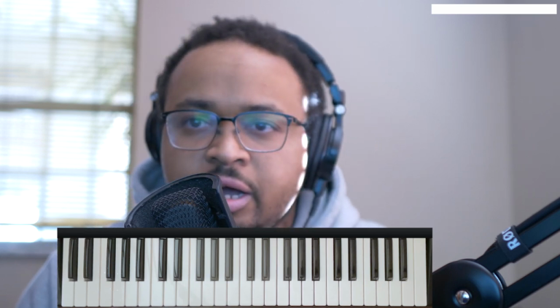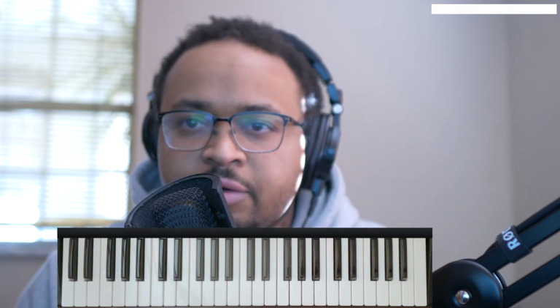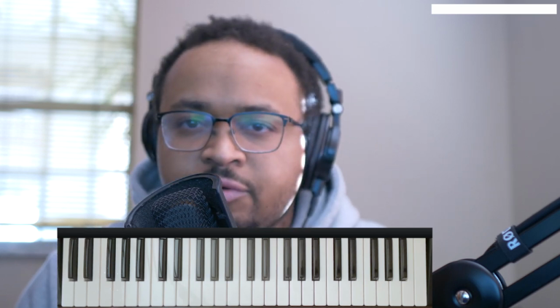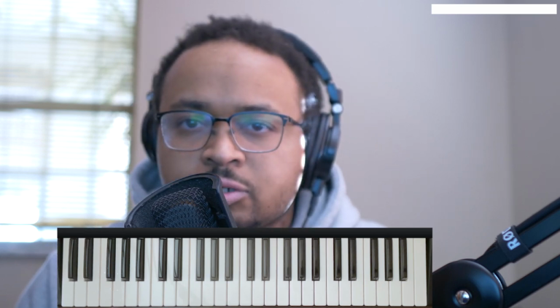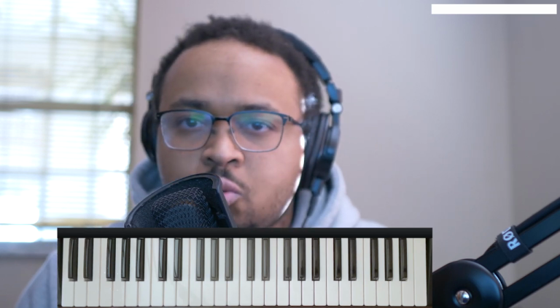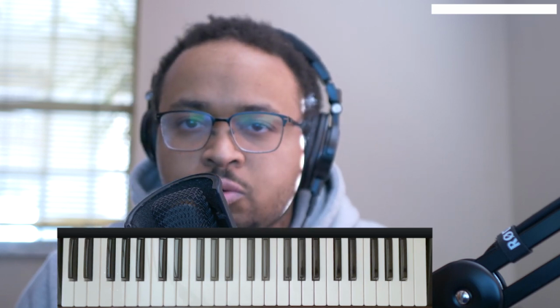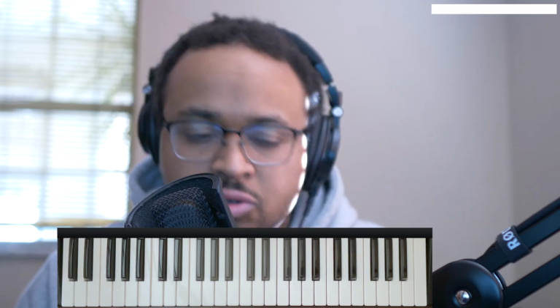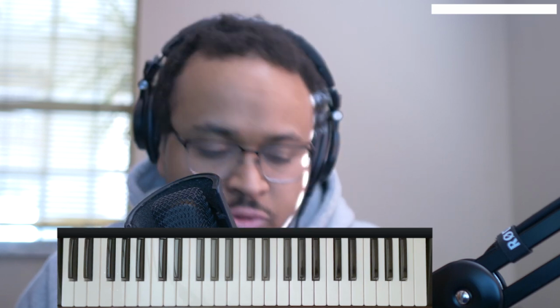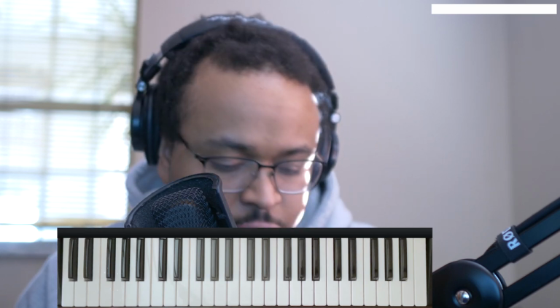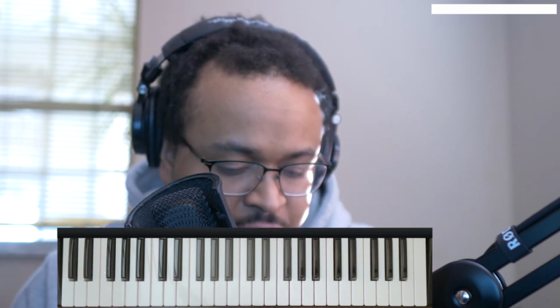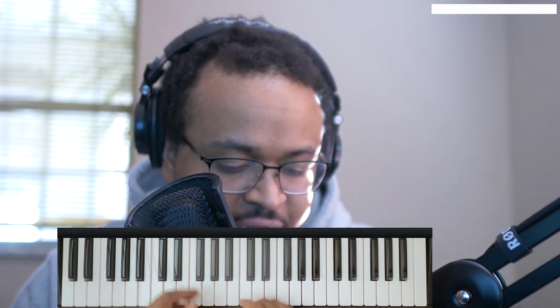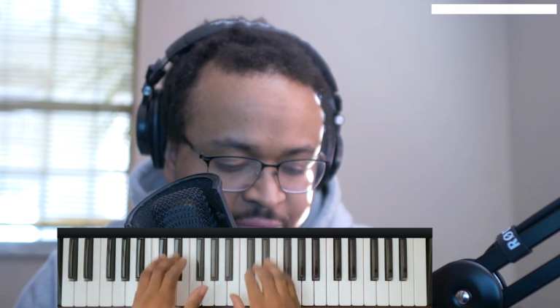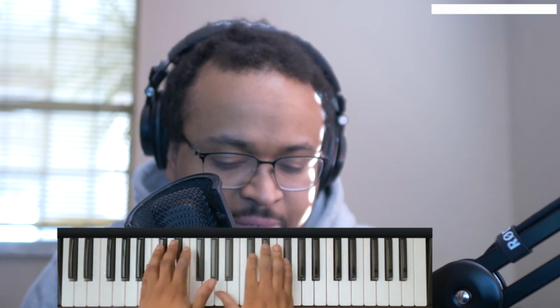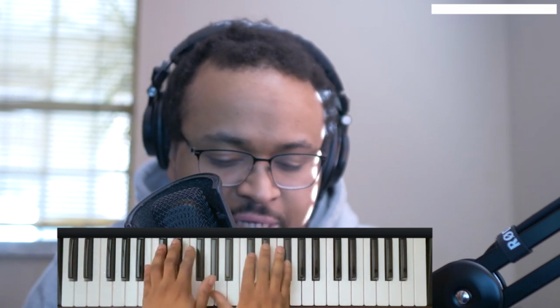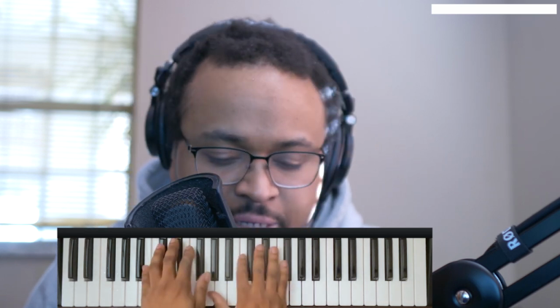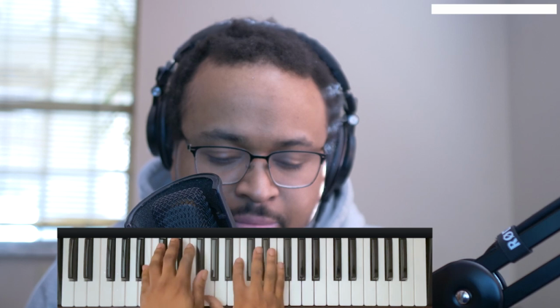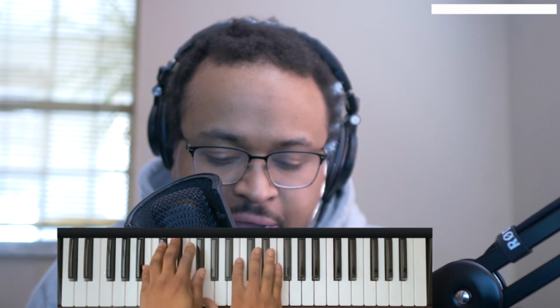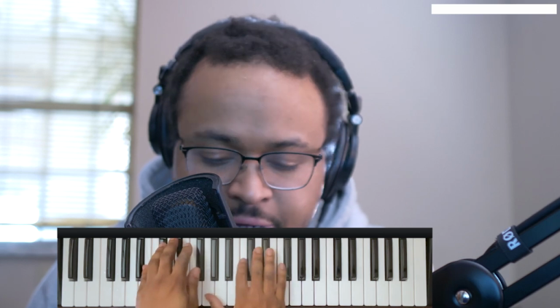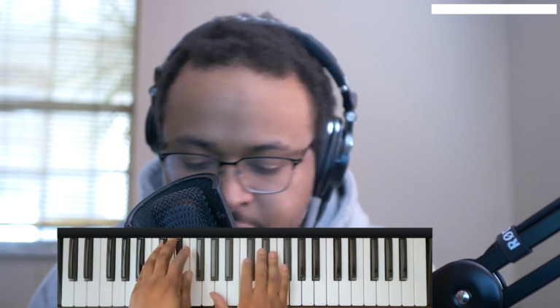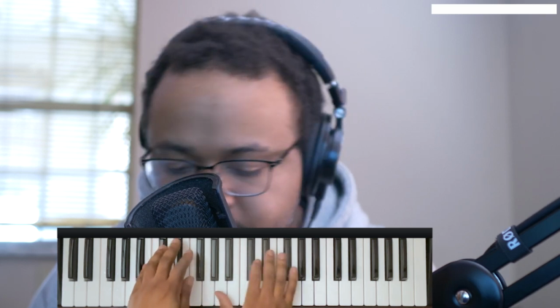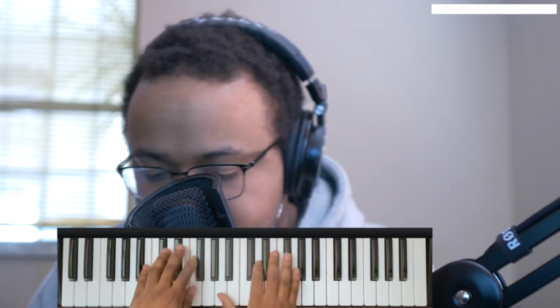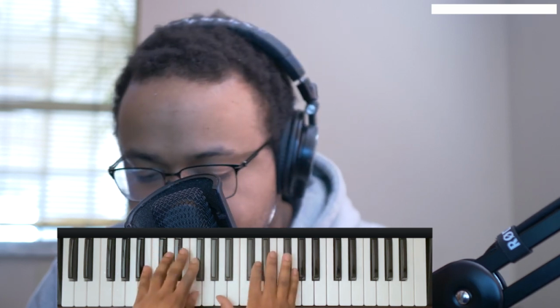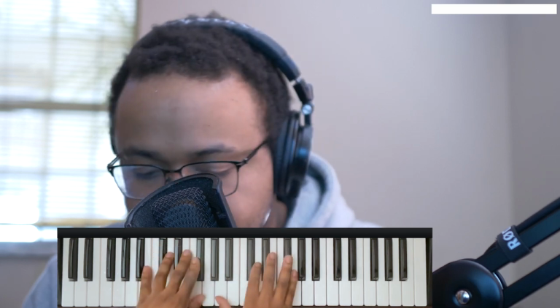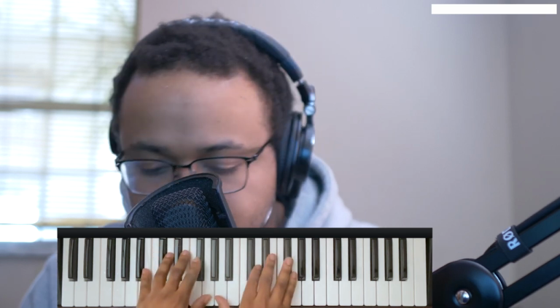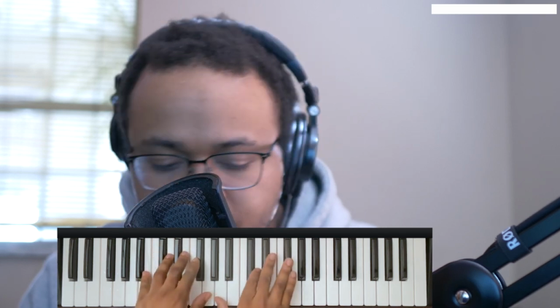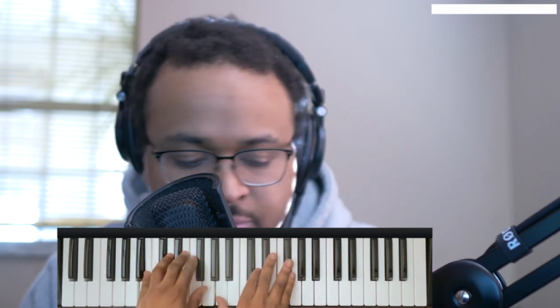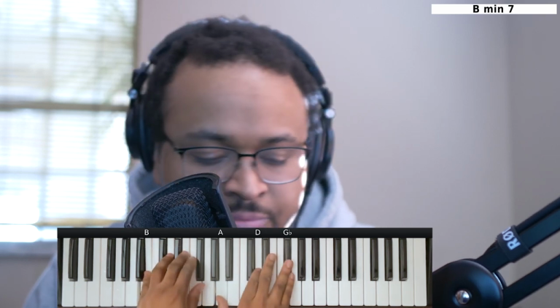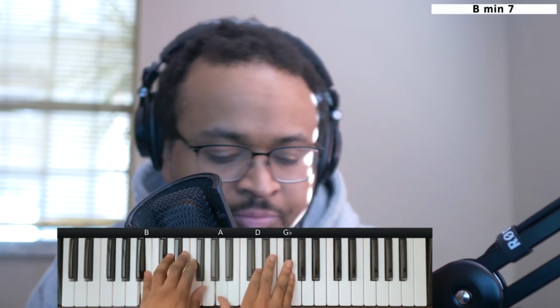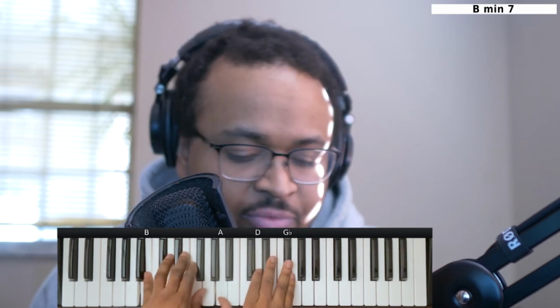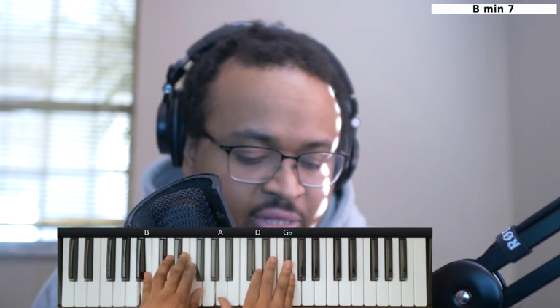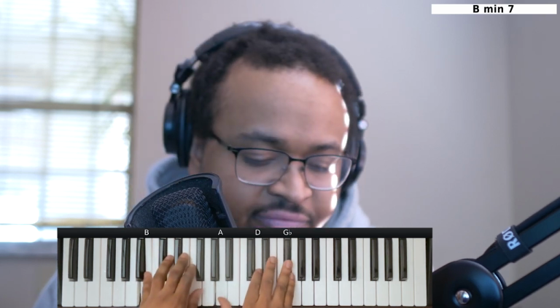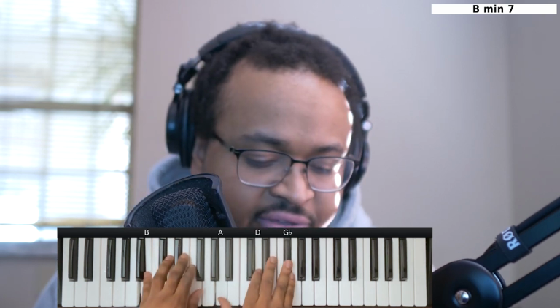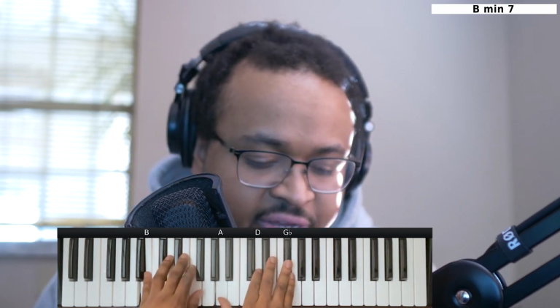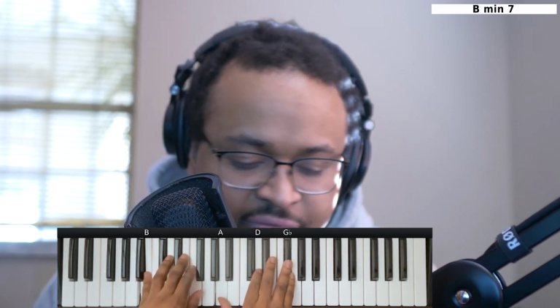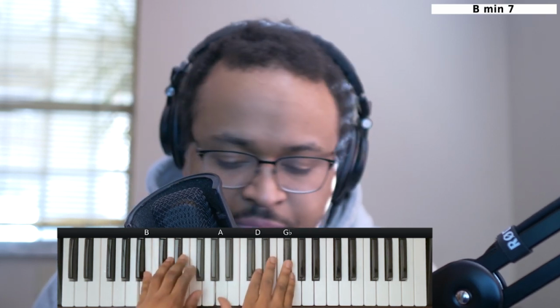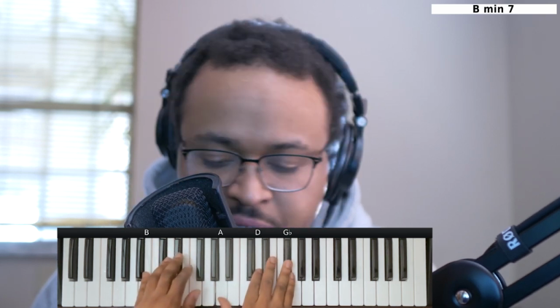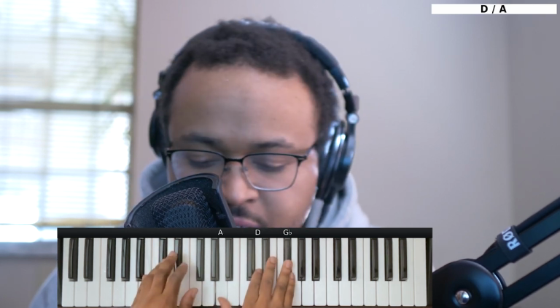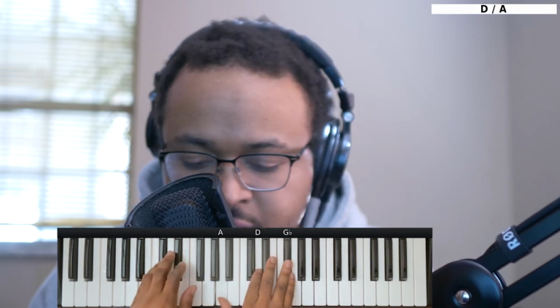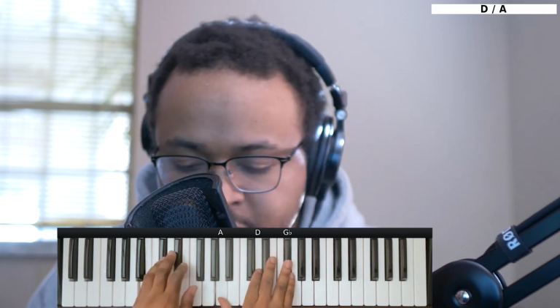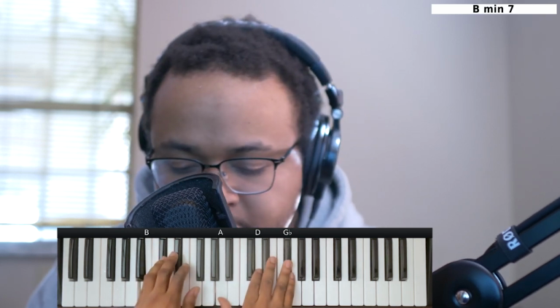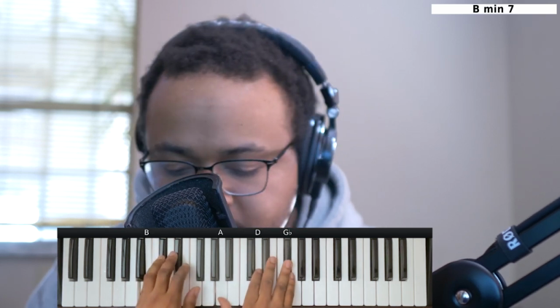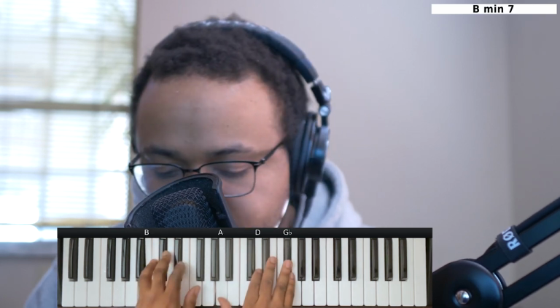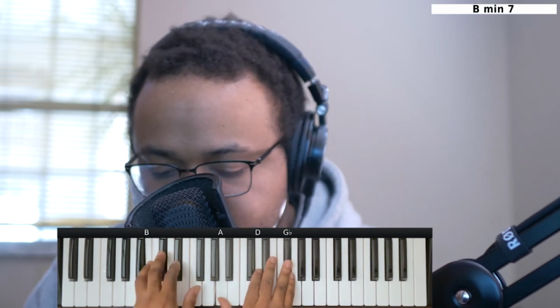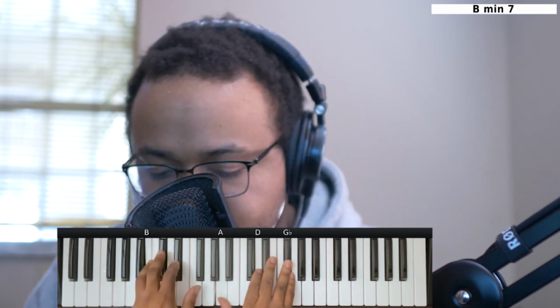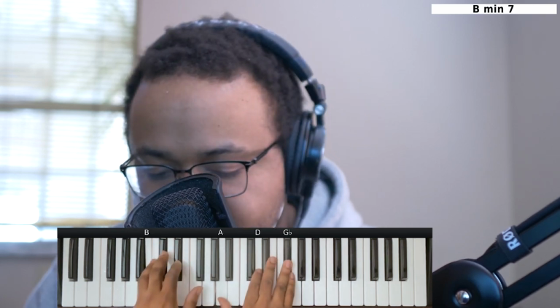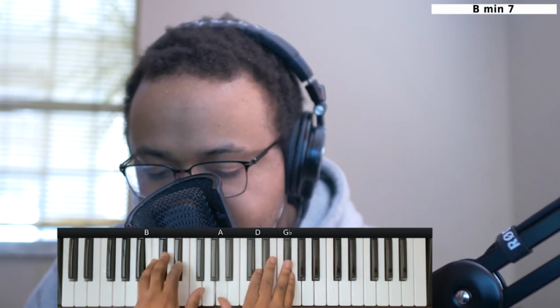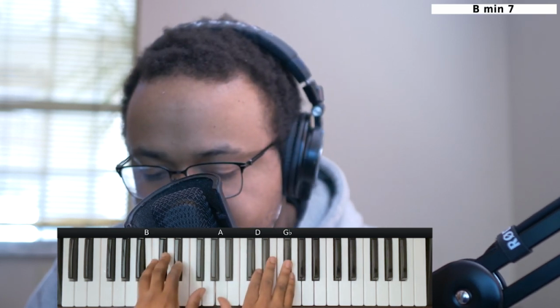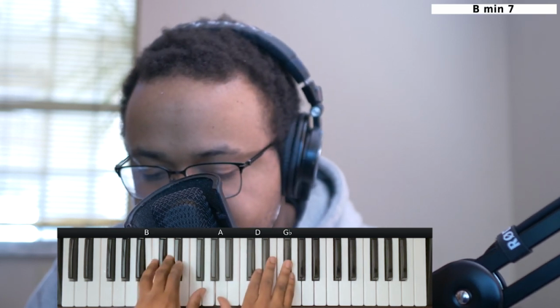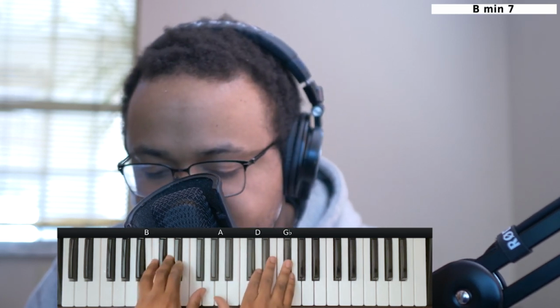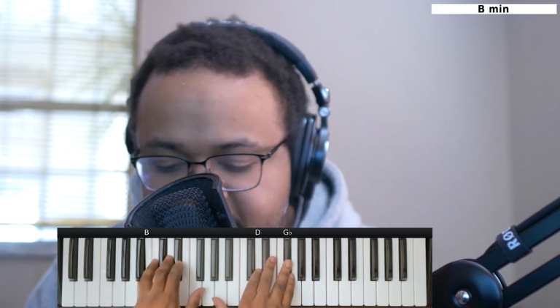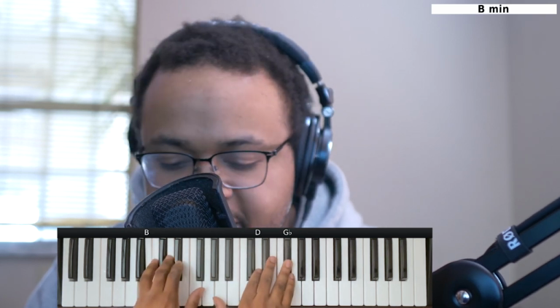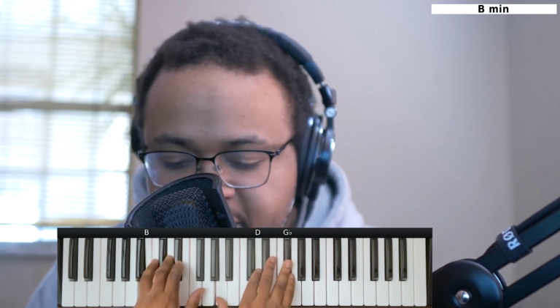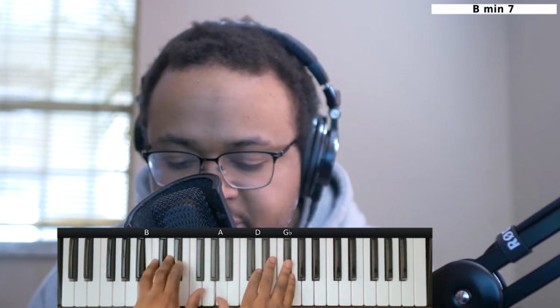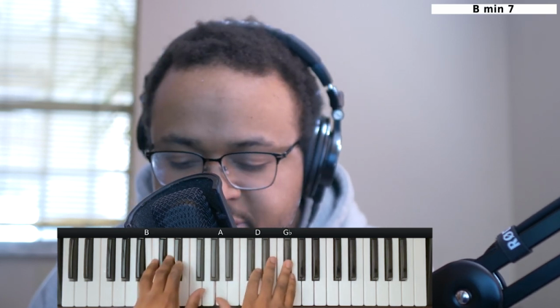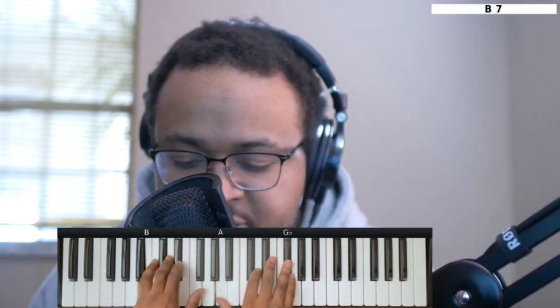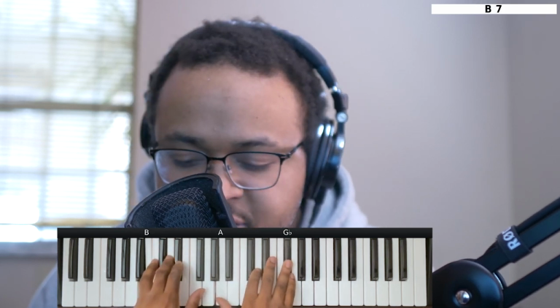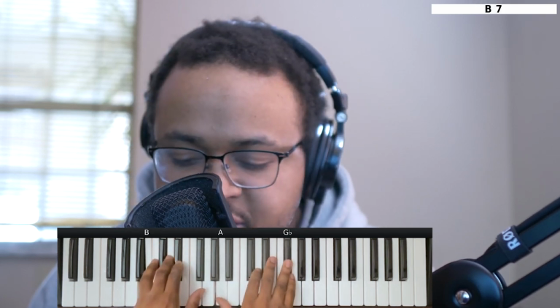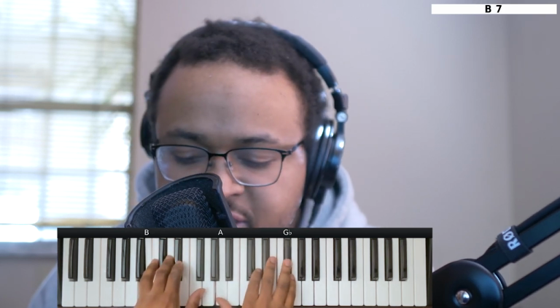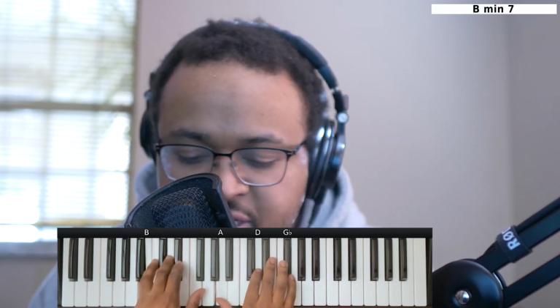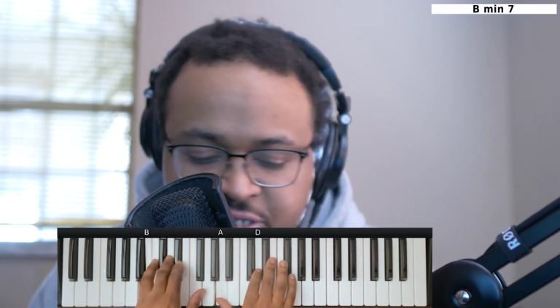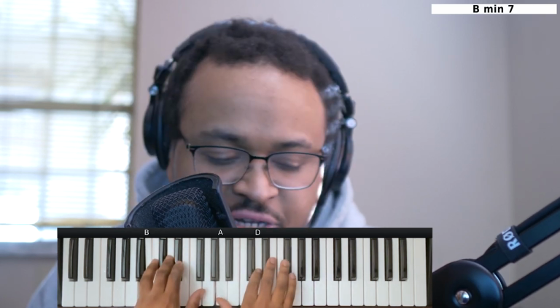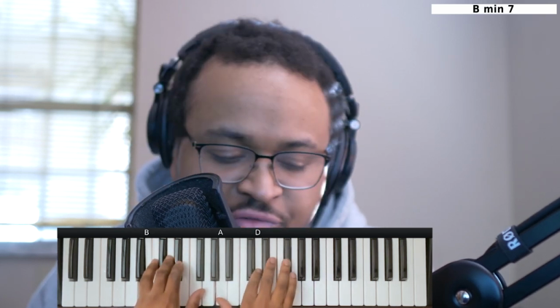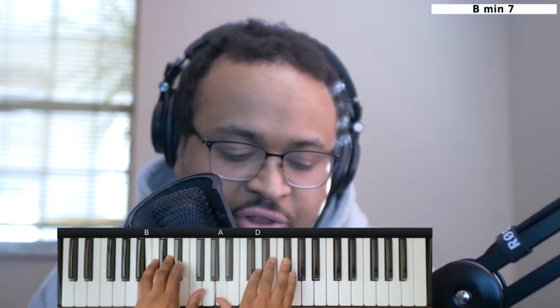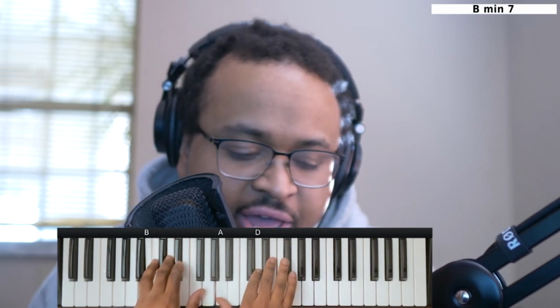First chord is going to be a B minor 7 chord. Left hand you have the B. Right hand you have the A, D, and Gb.